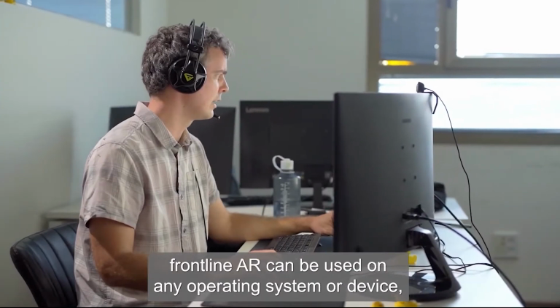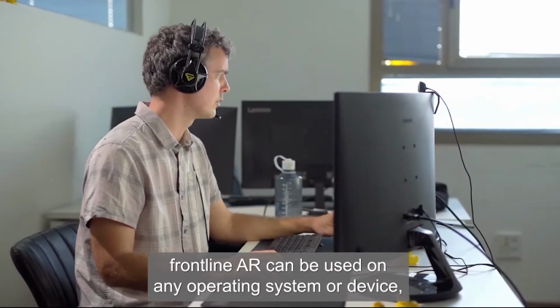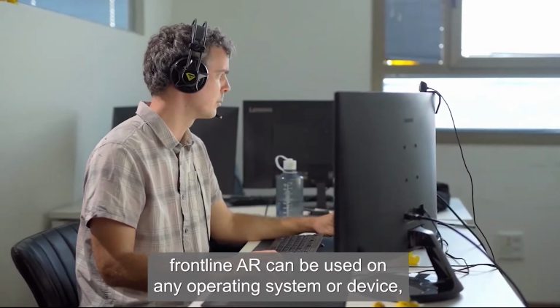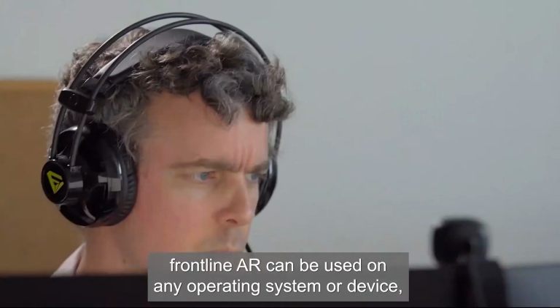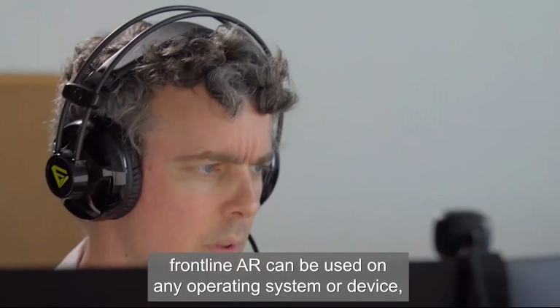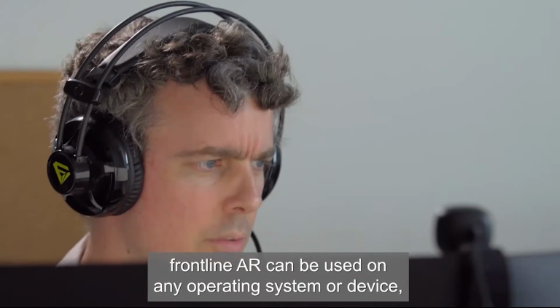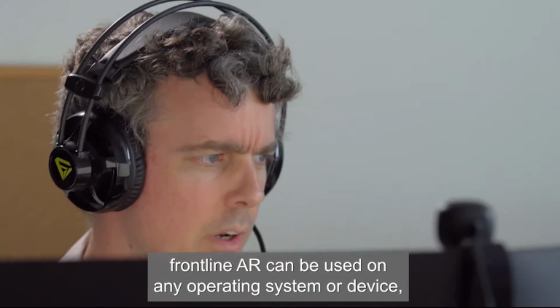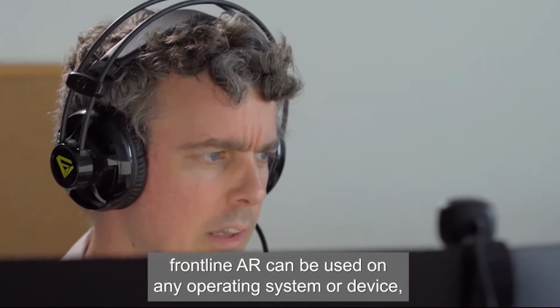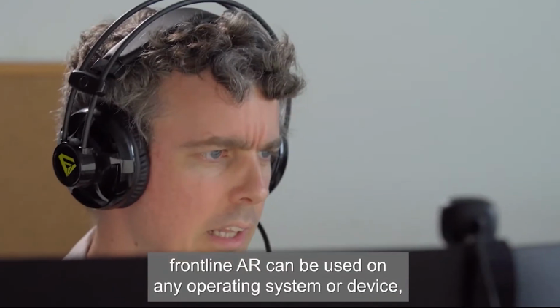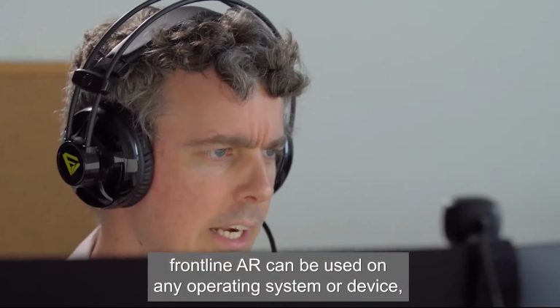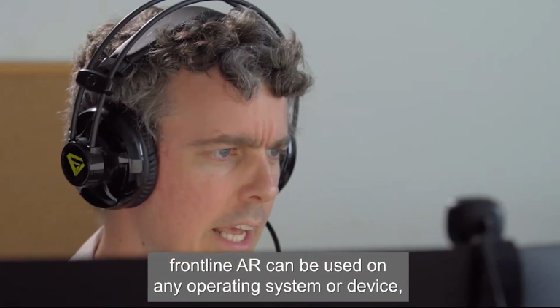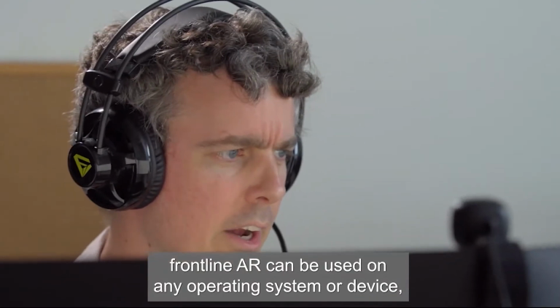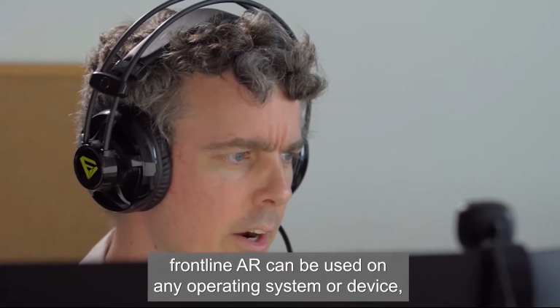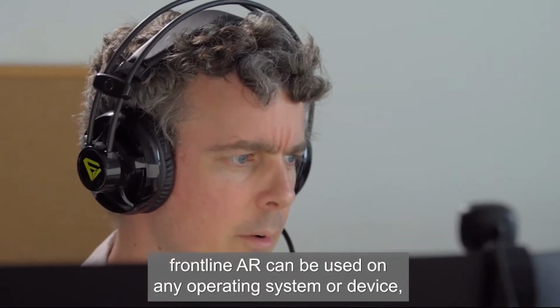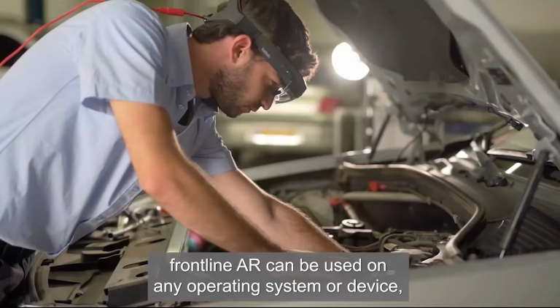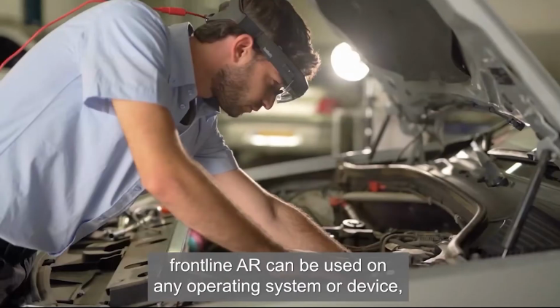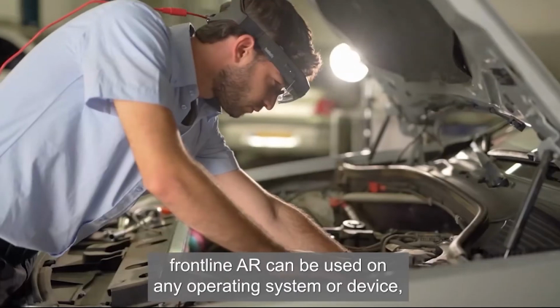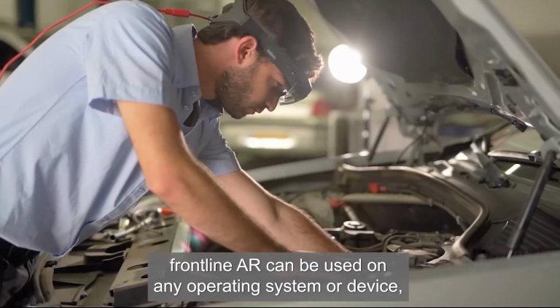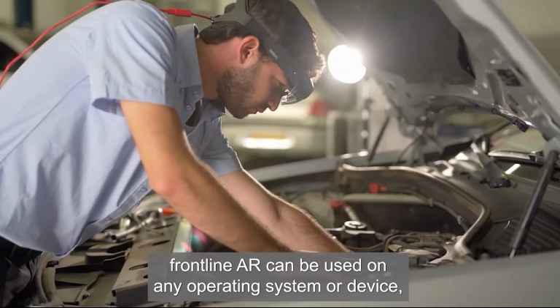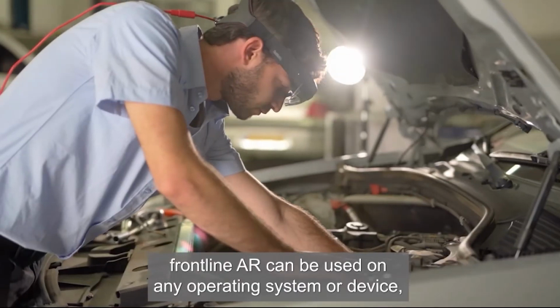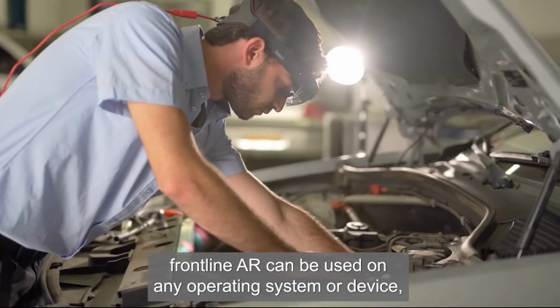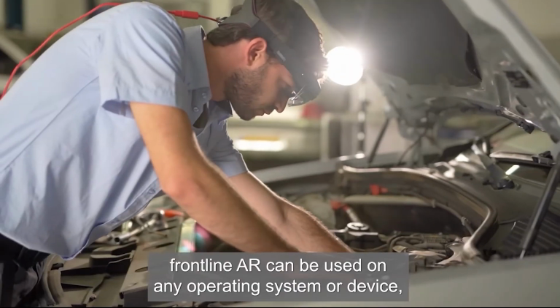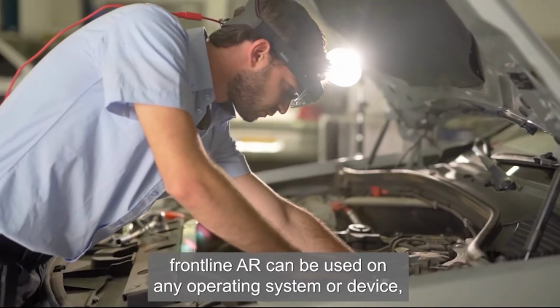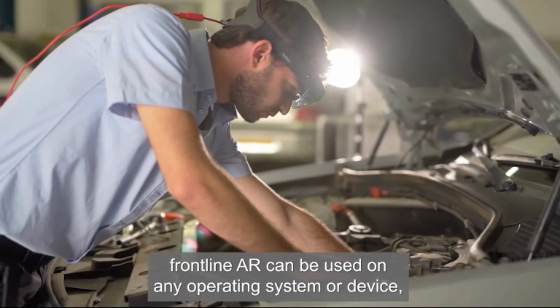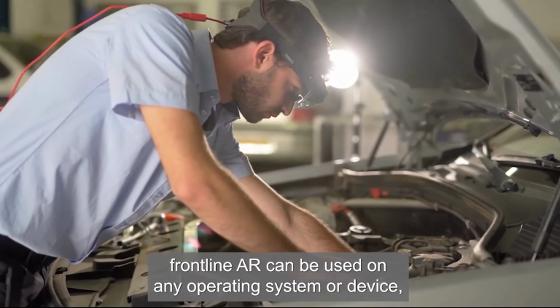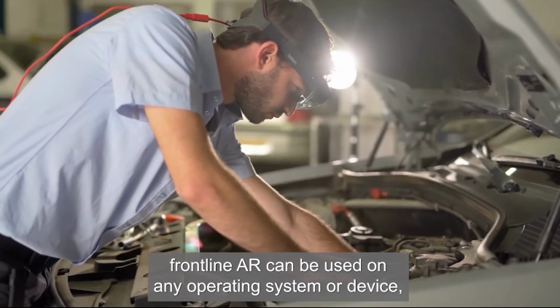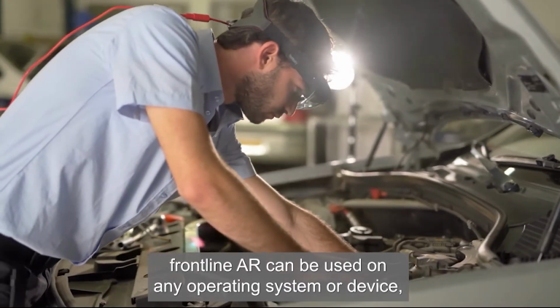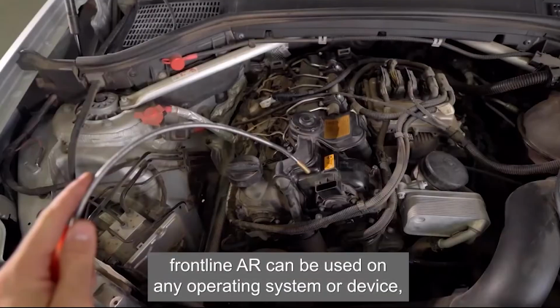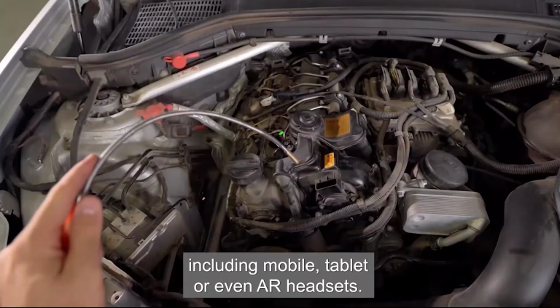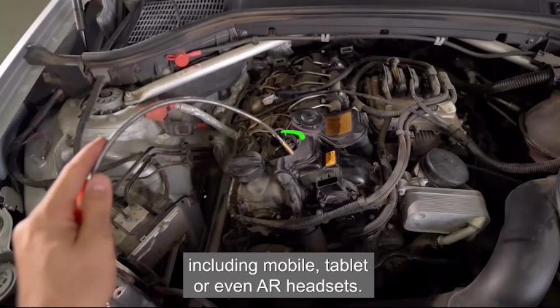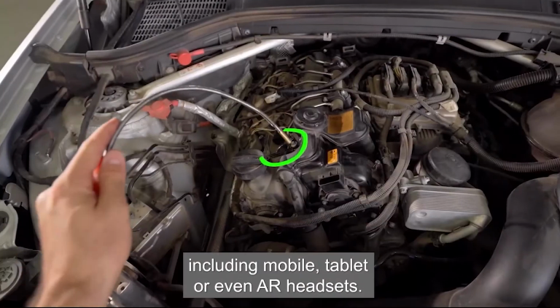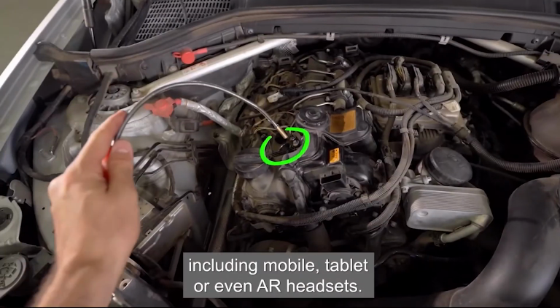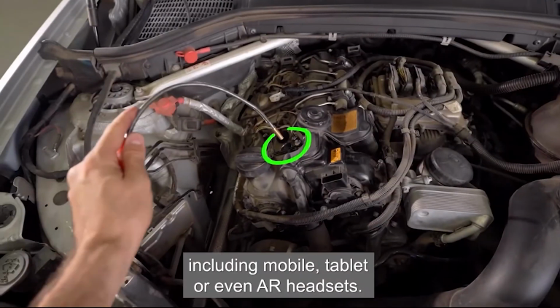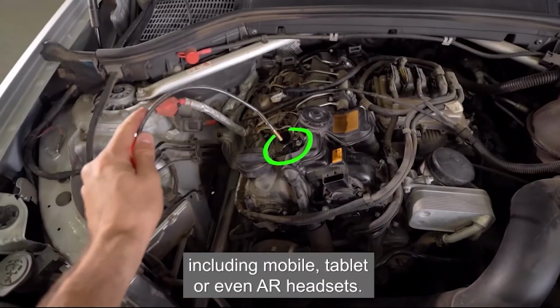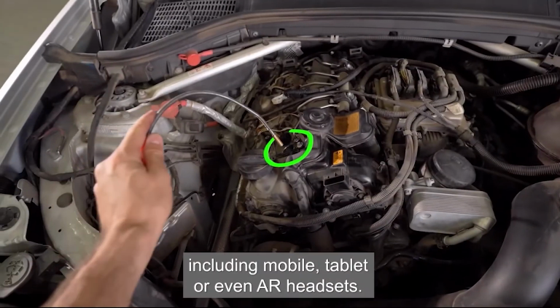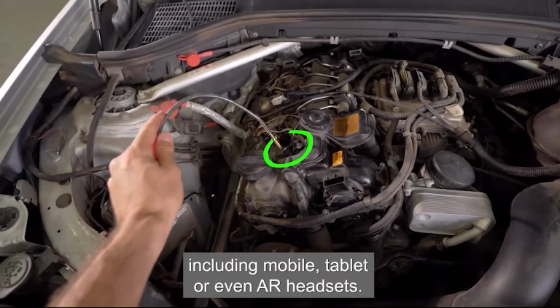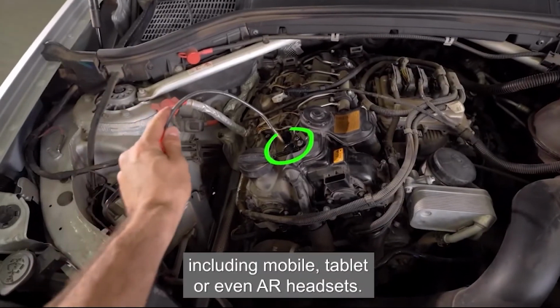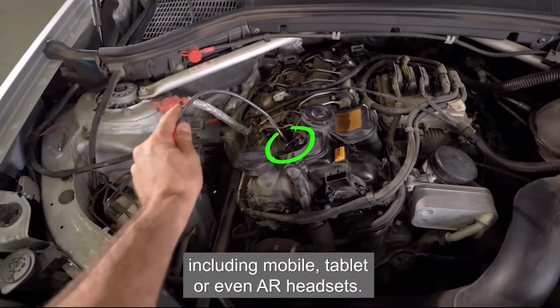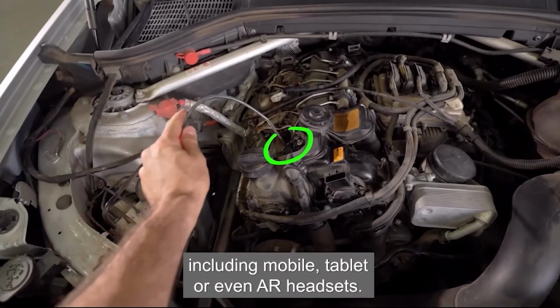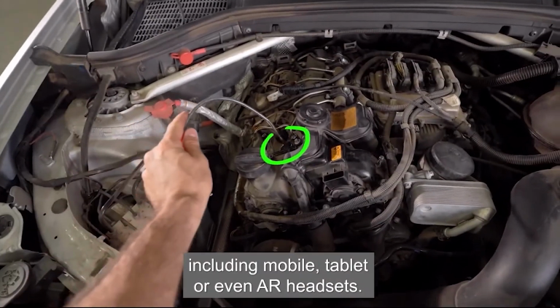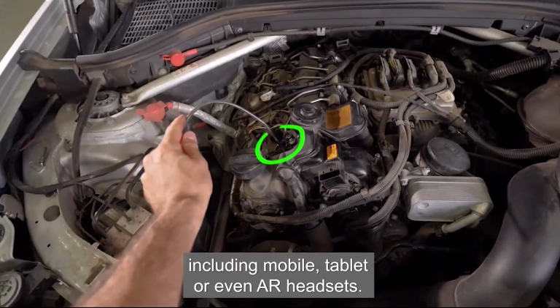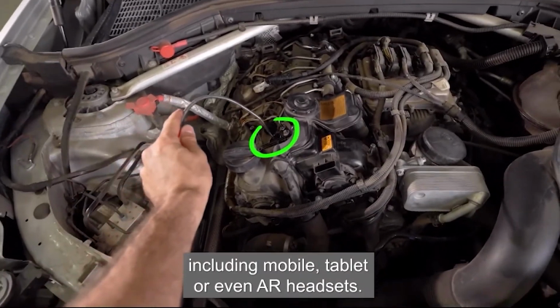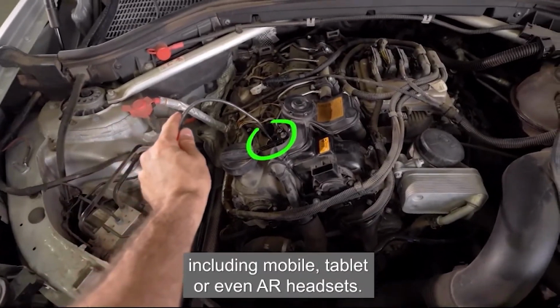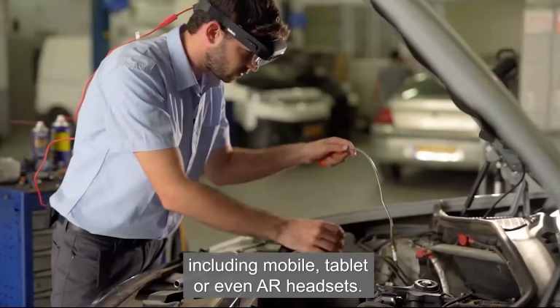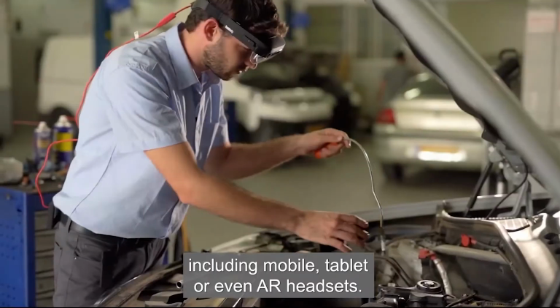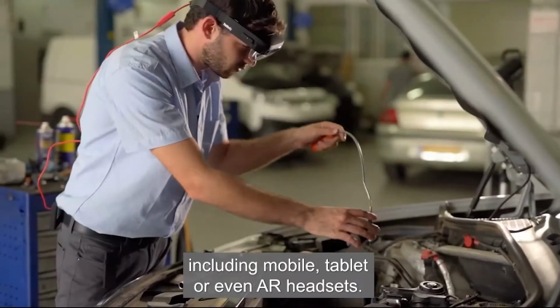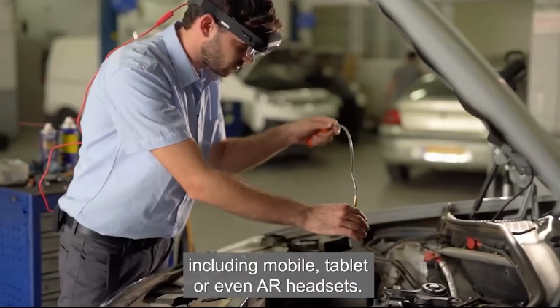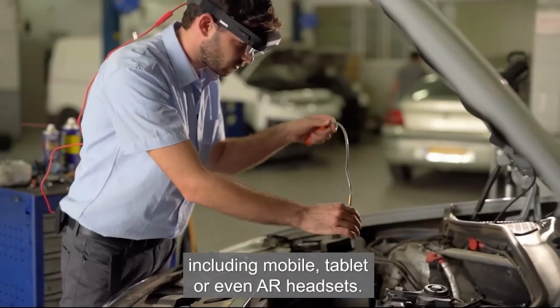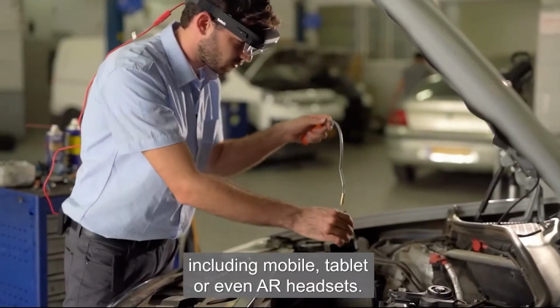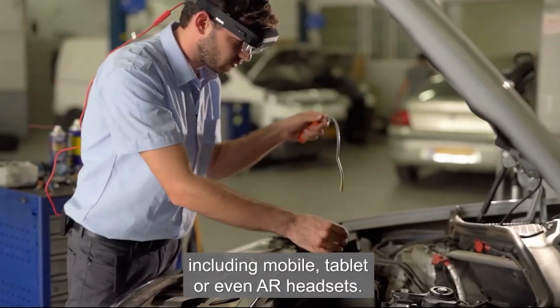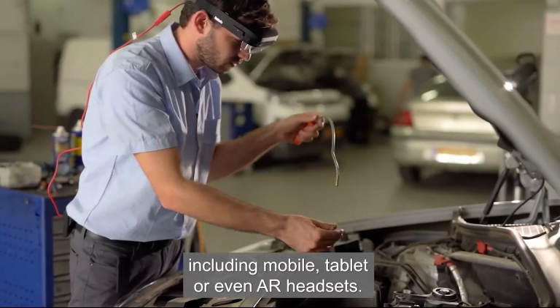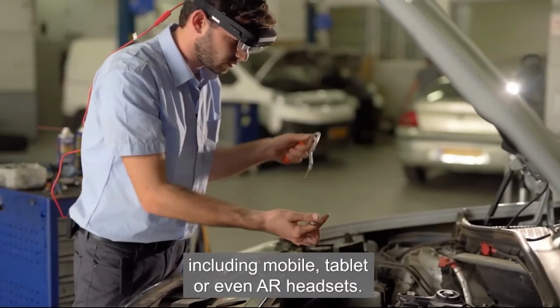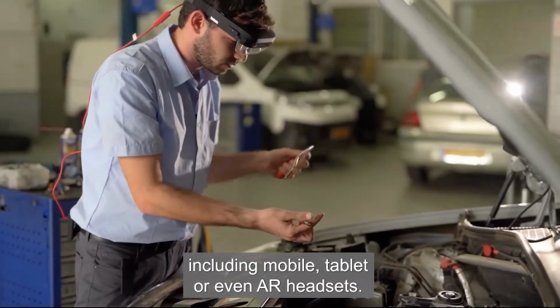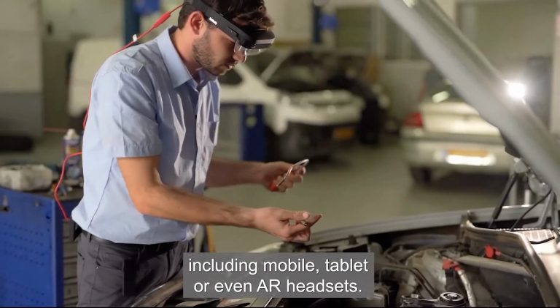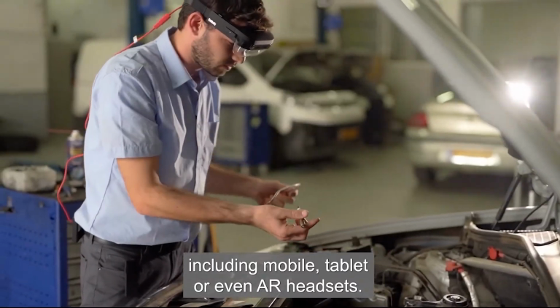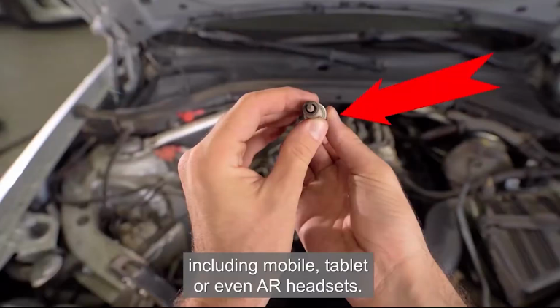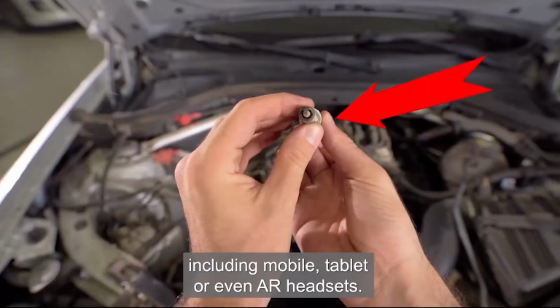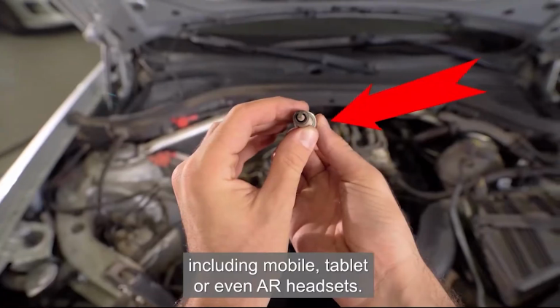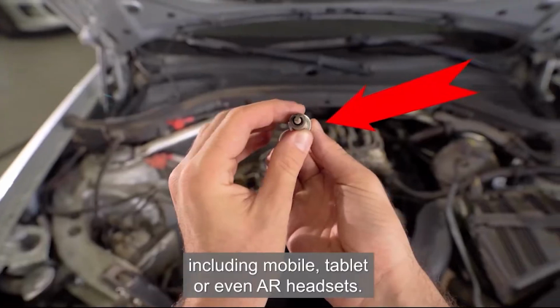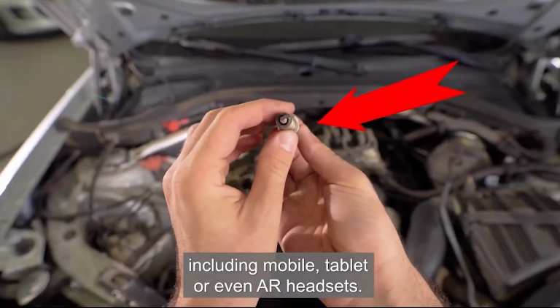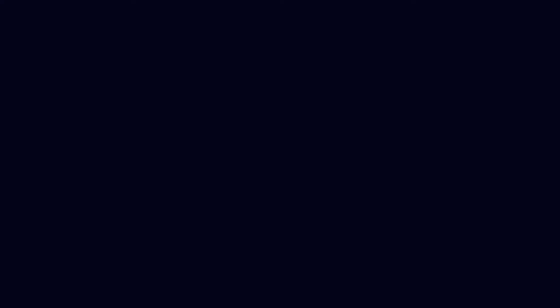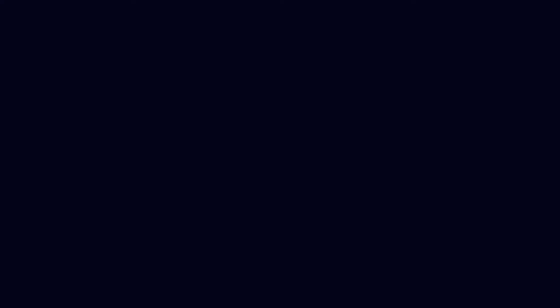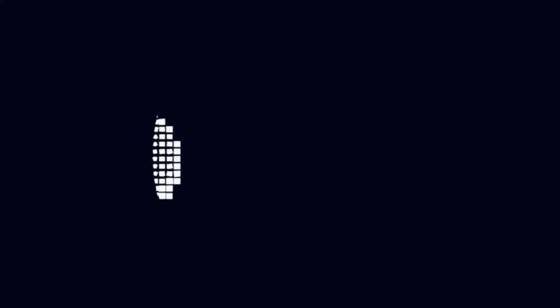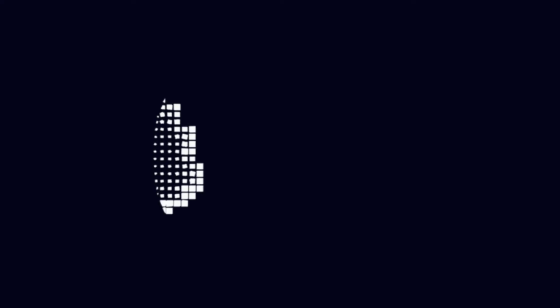Frontline AR can be used on any operating system or device, including mobile, tablet, or even AR headsets.